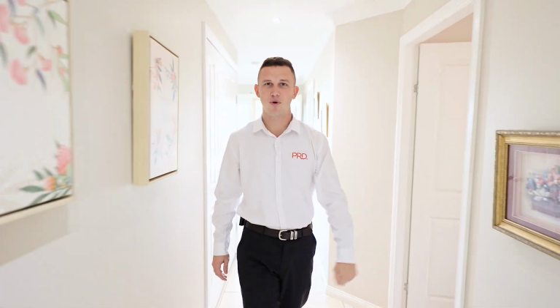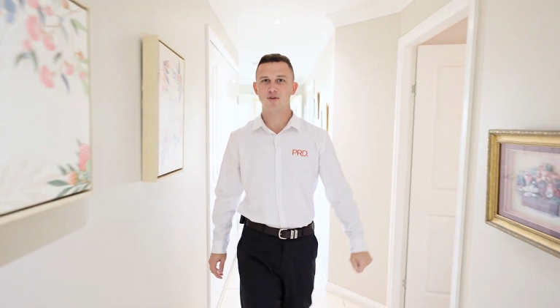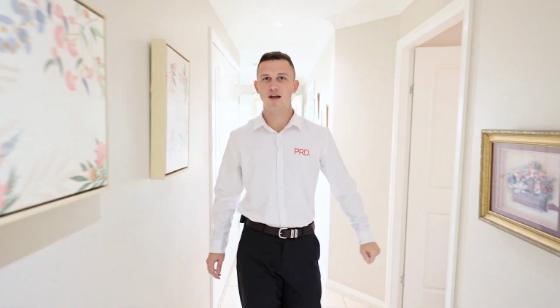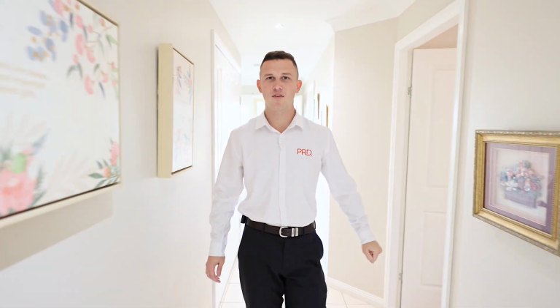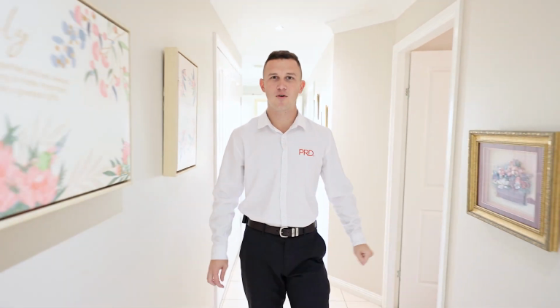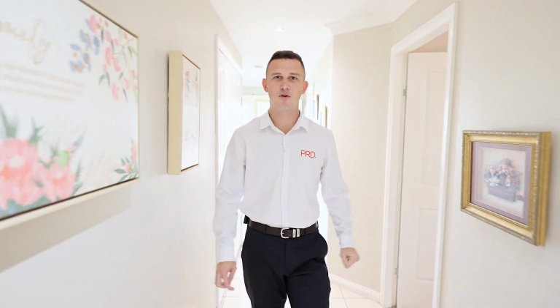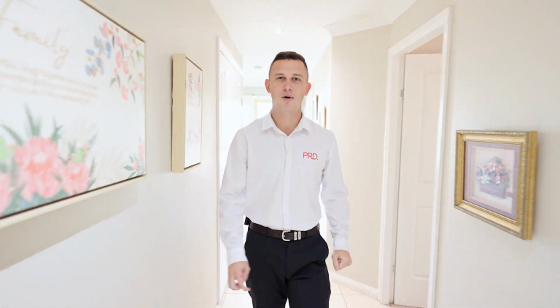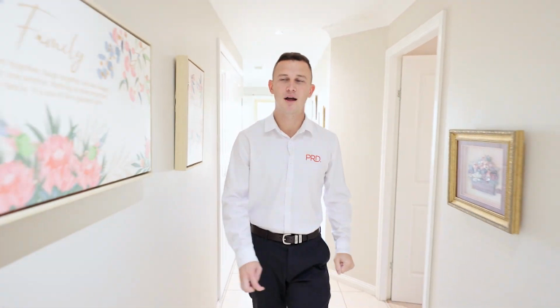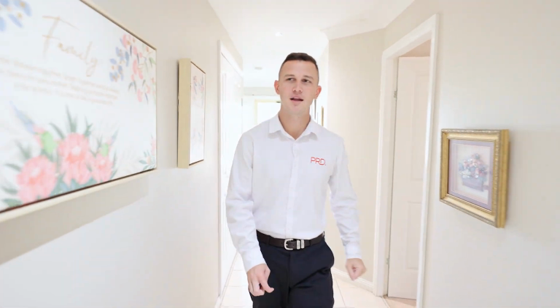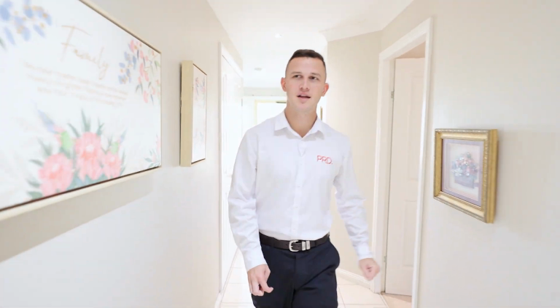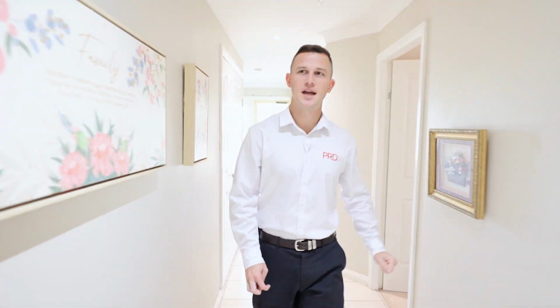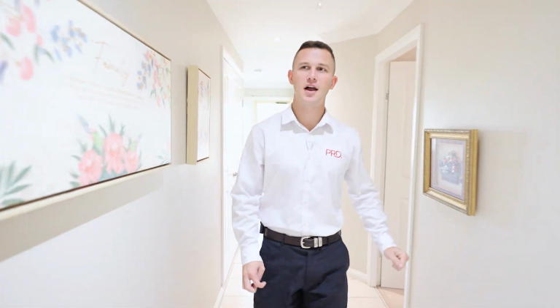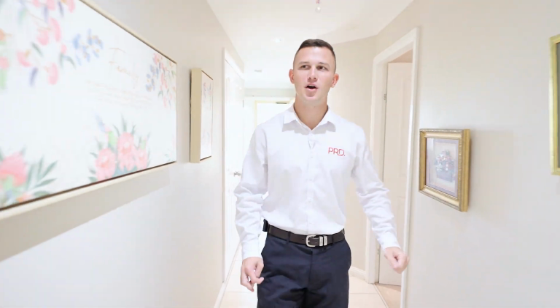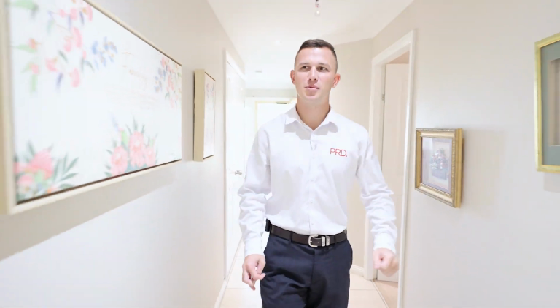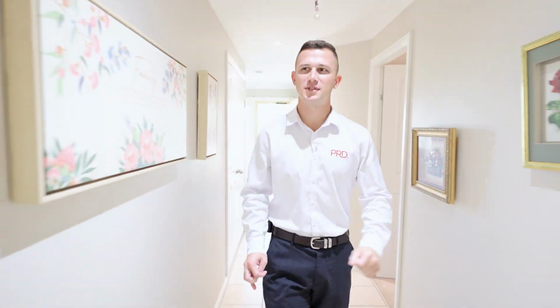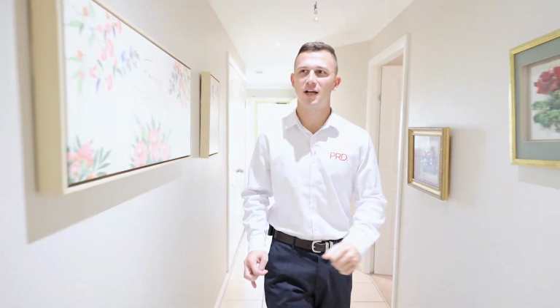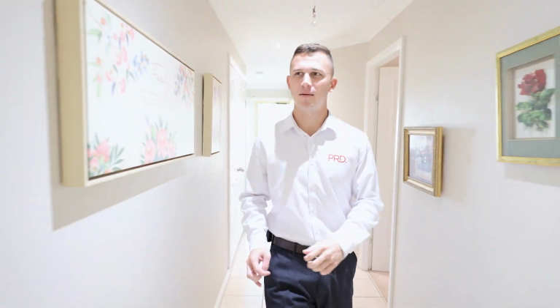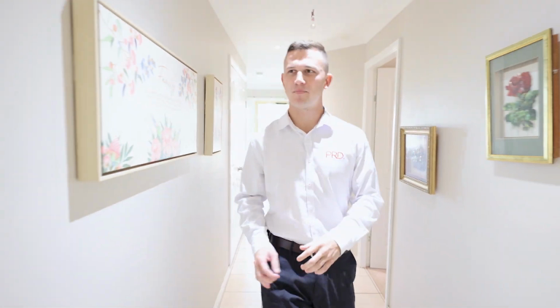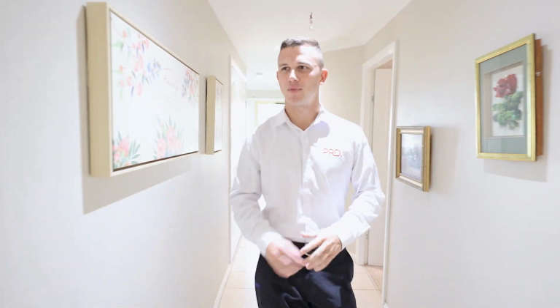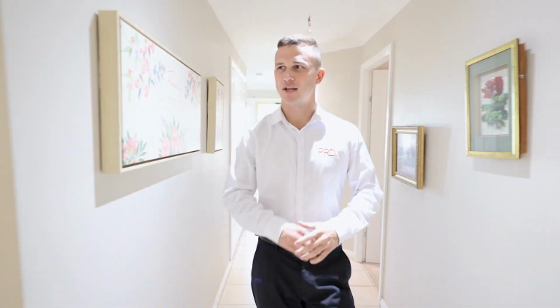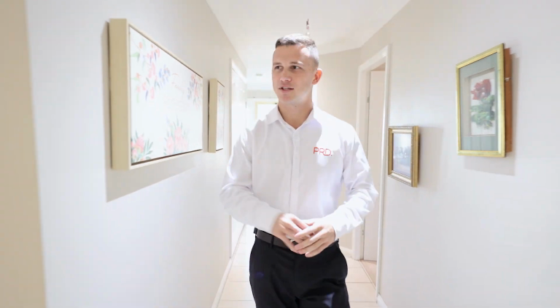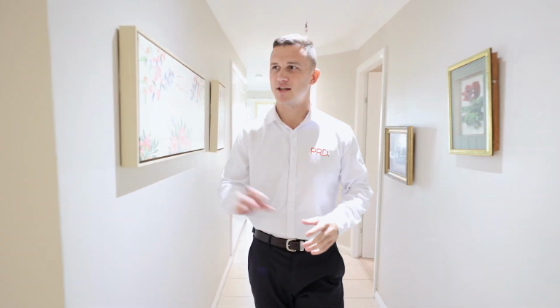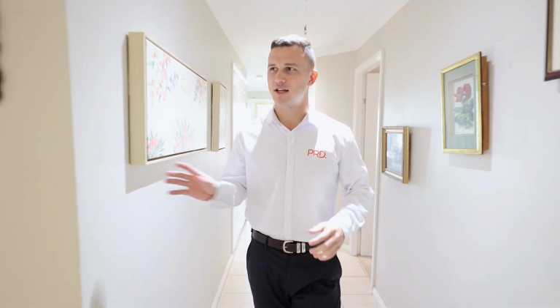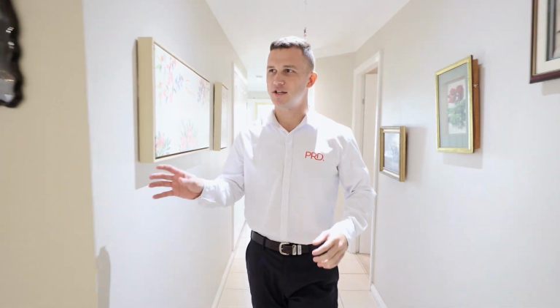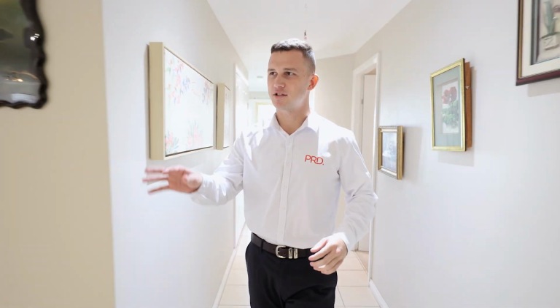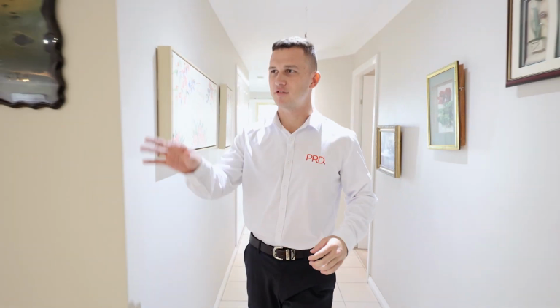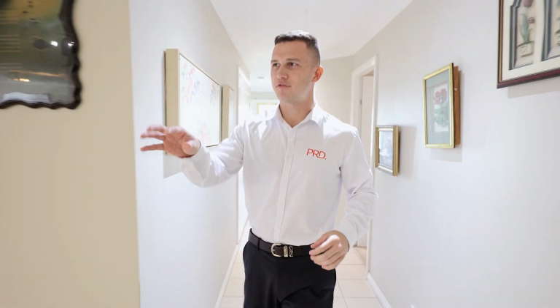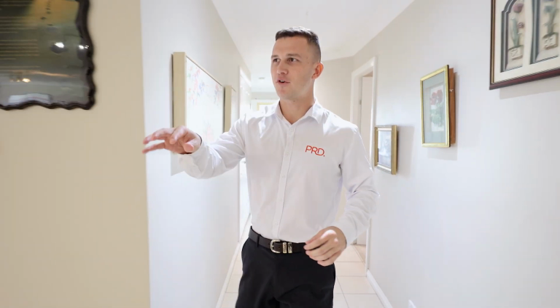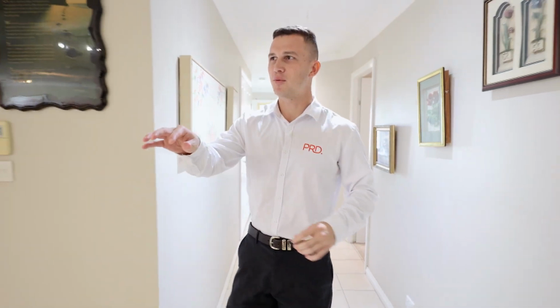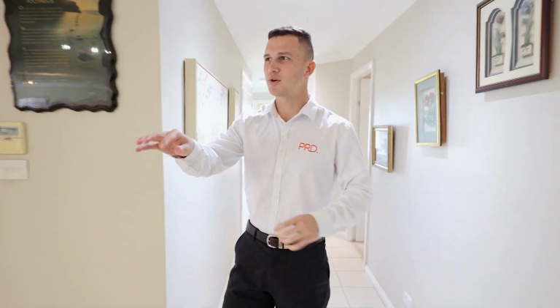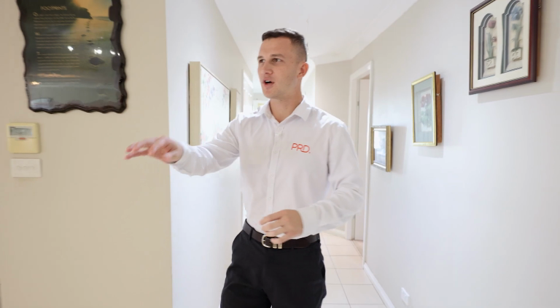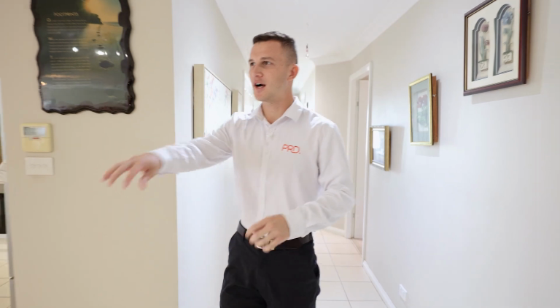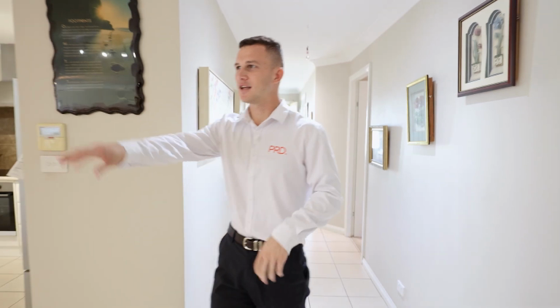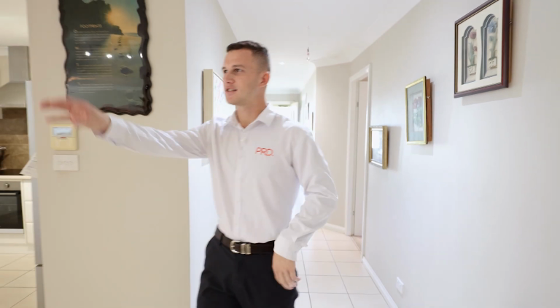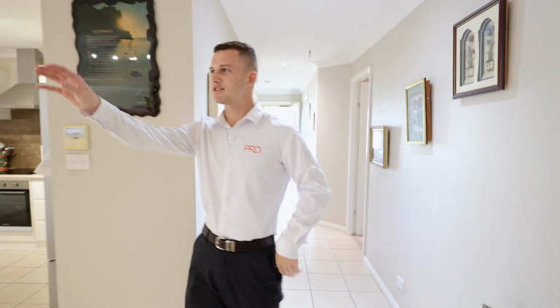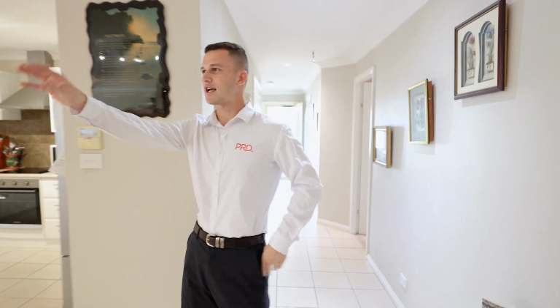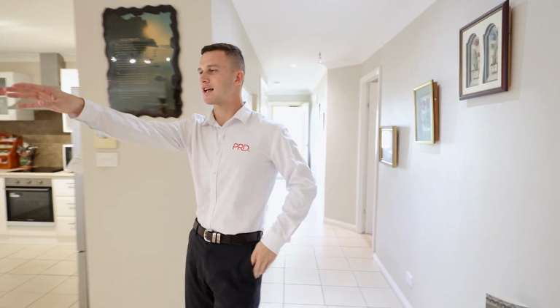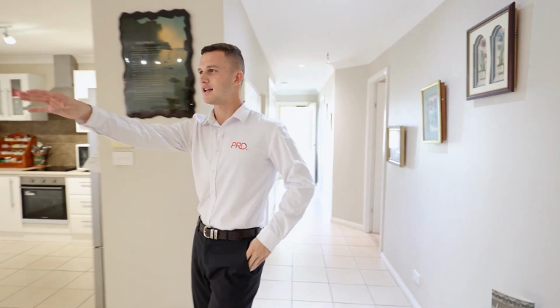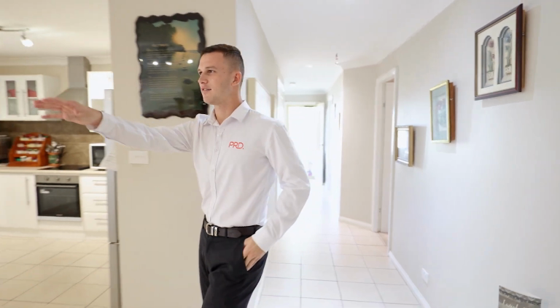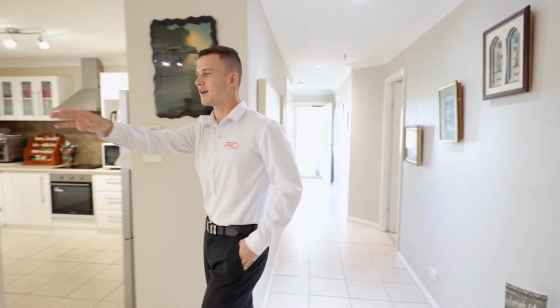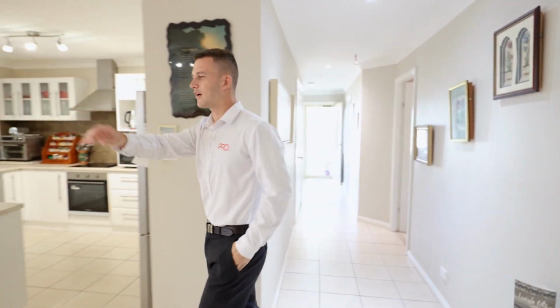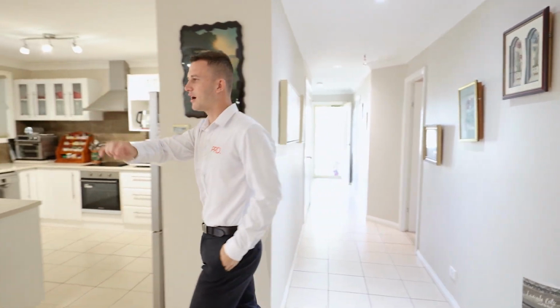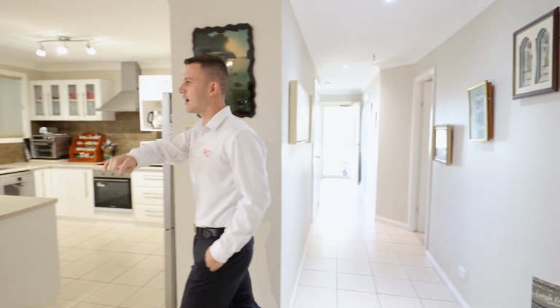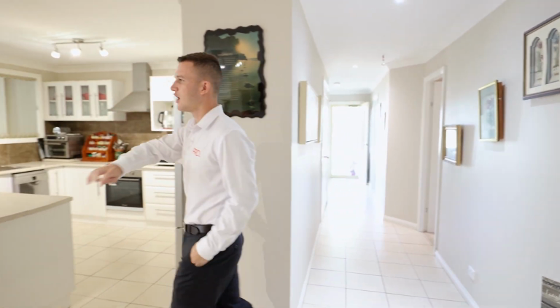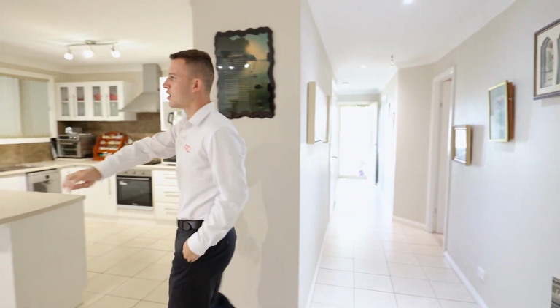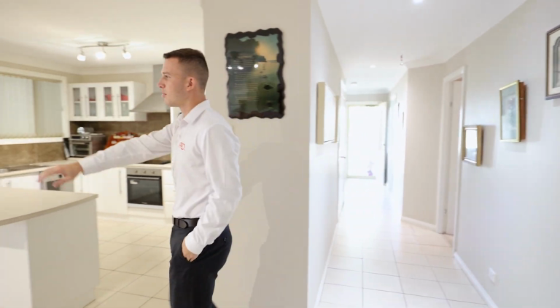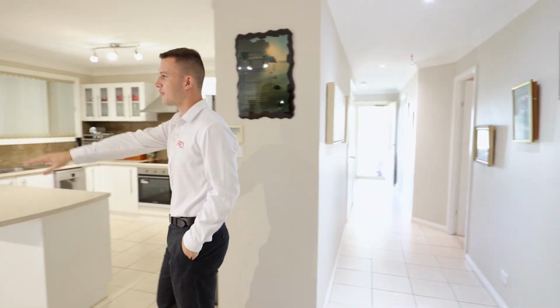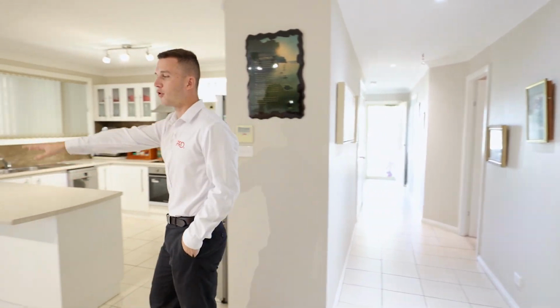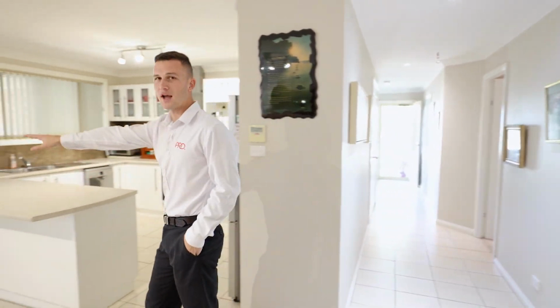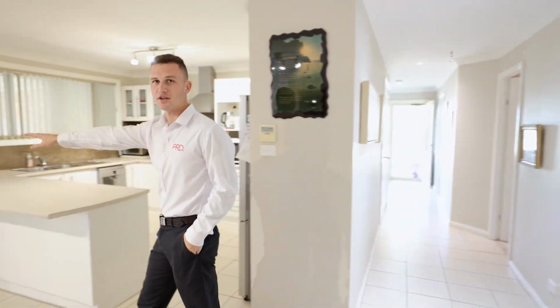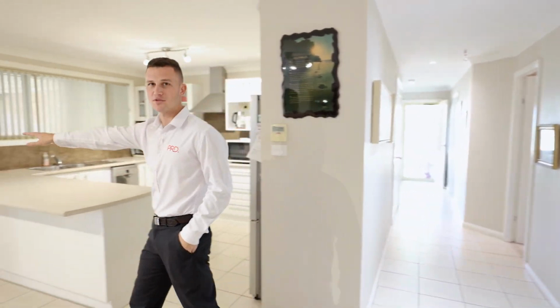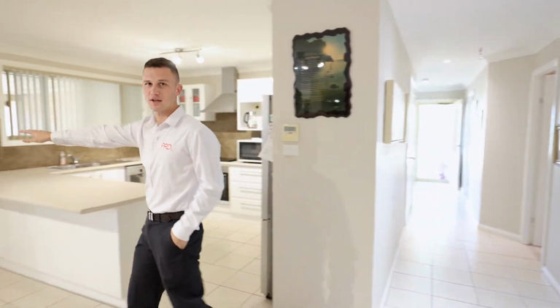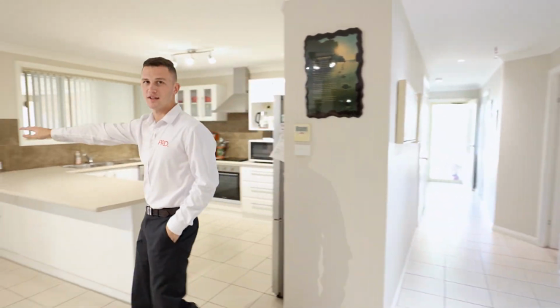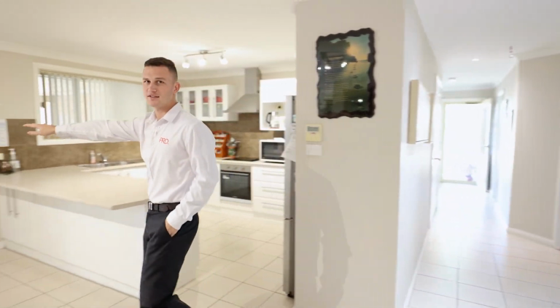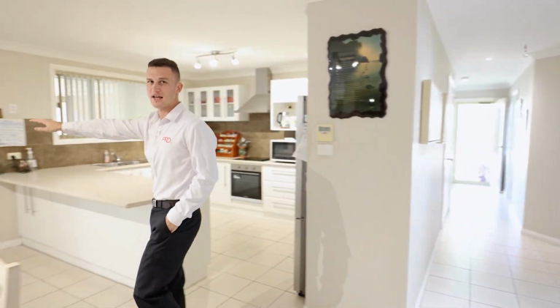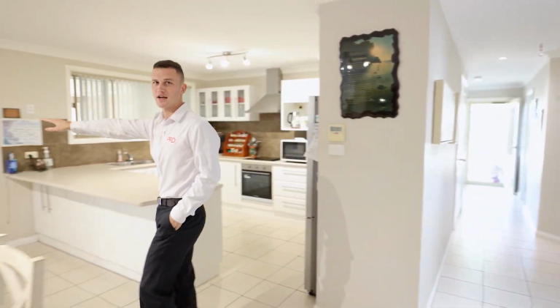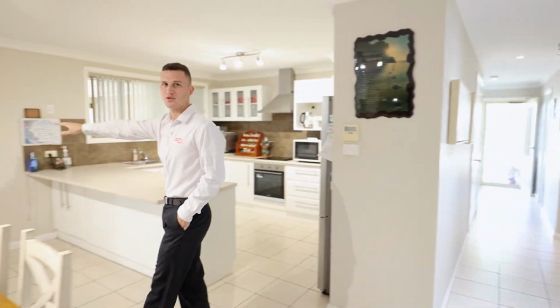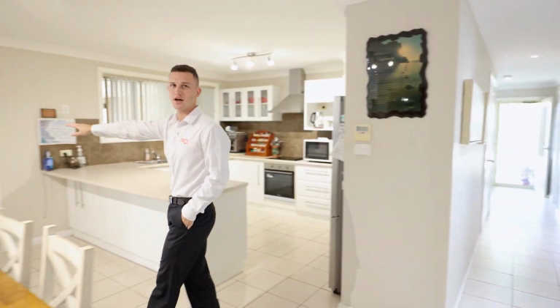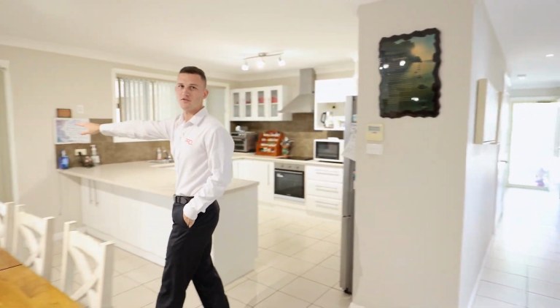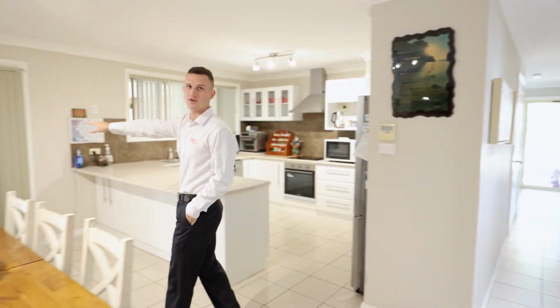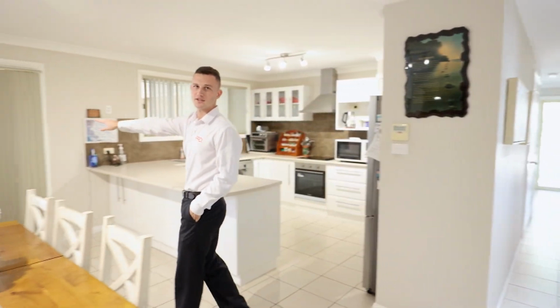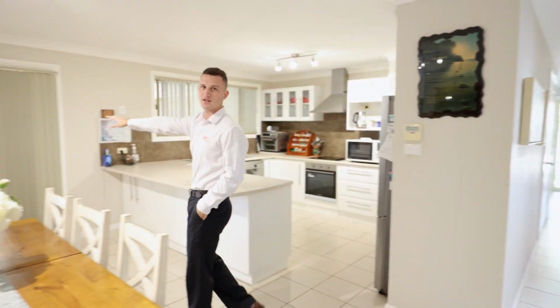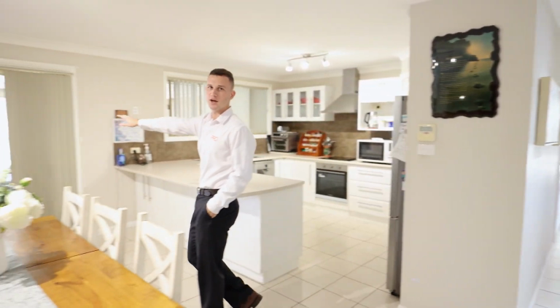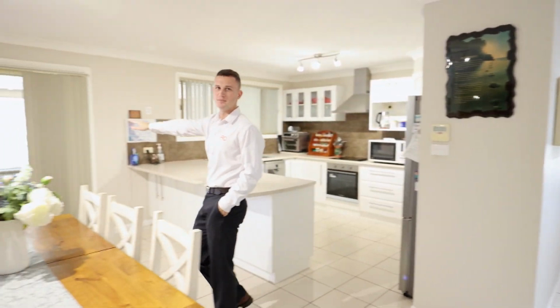As you walk down the hallway, it opens up into your kitchen, formal dining, and second living area before entering the outdoor alfresco.